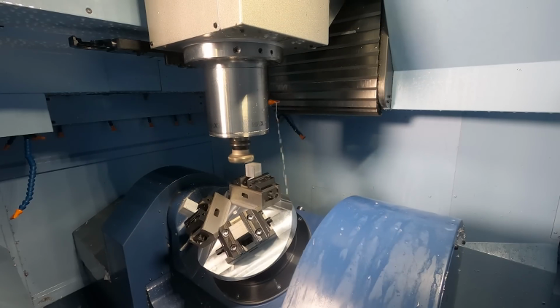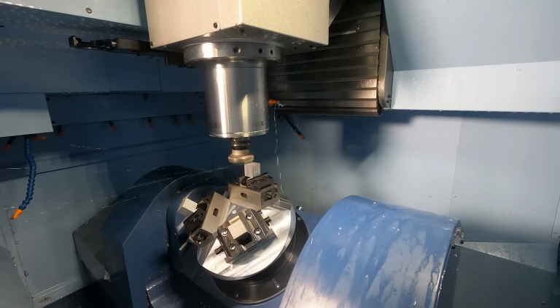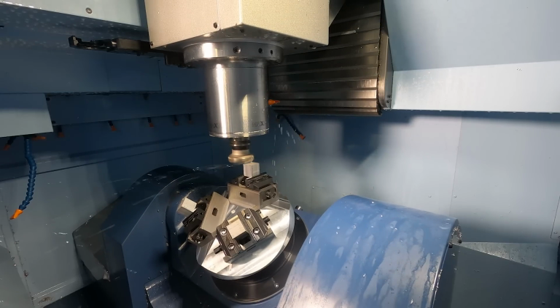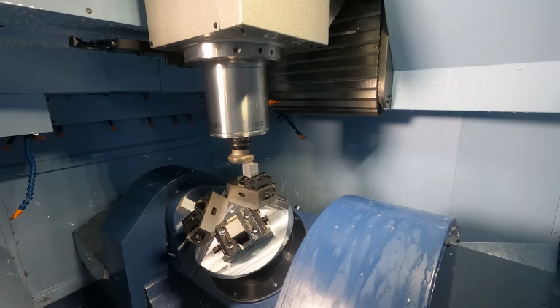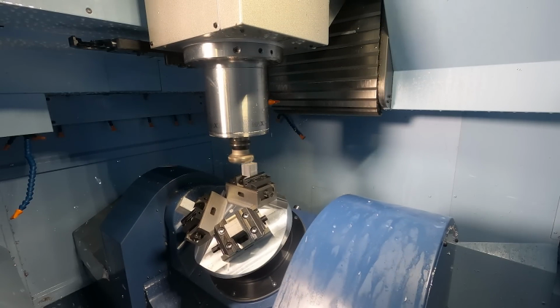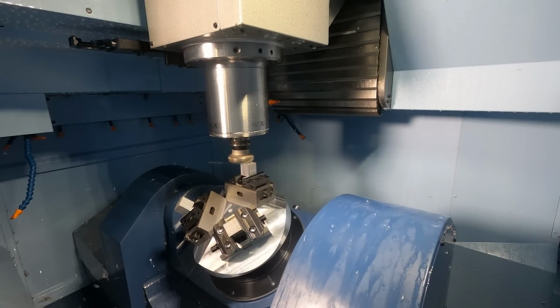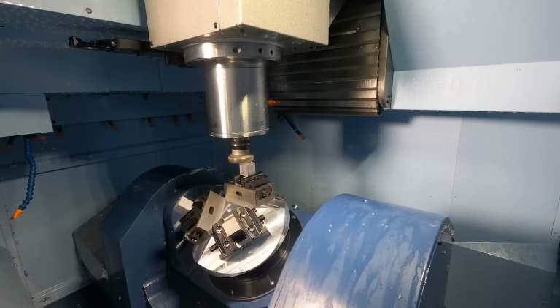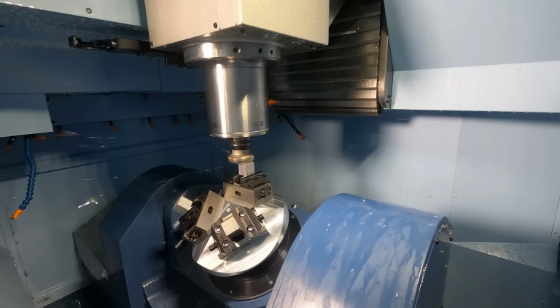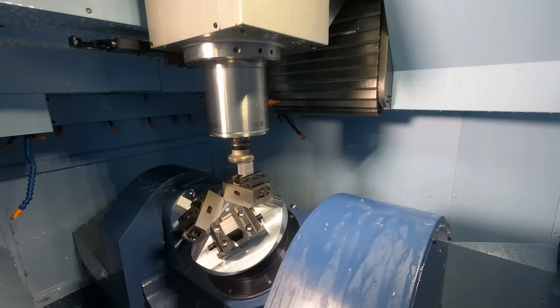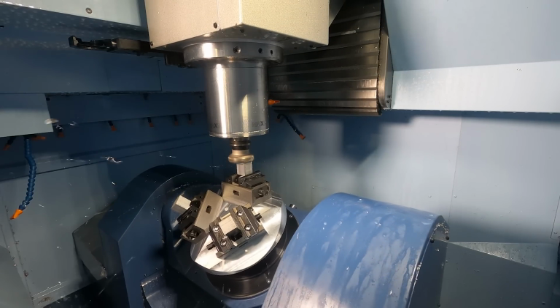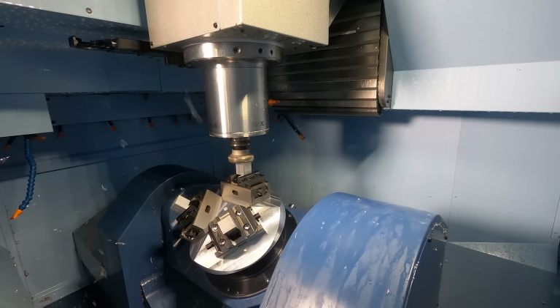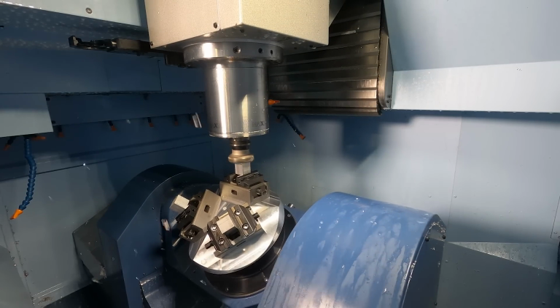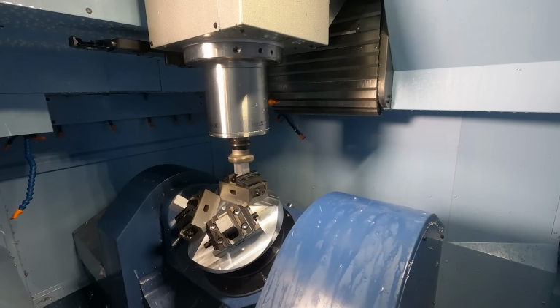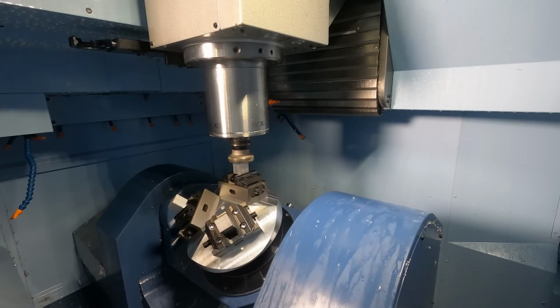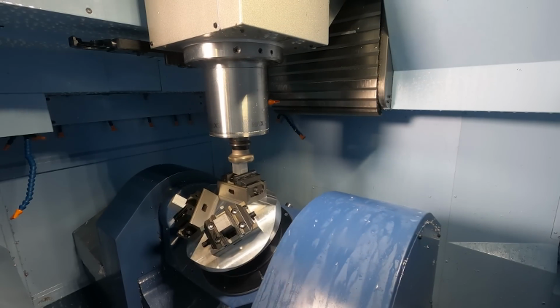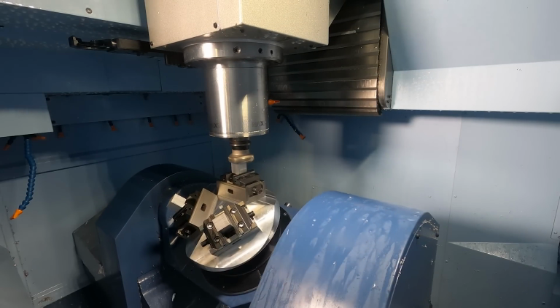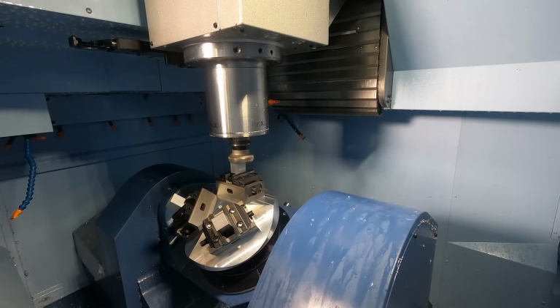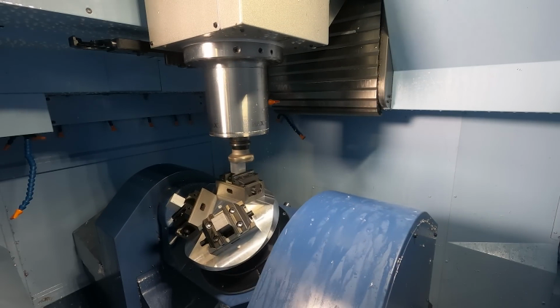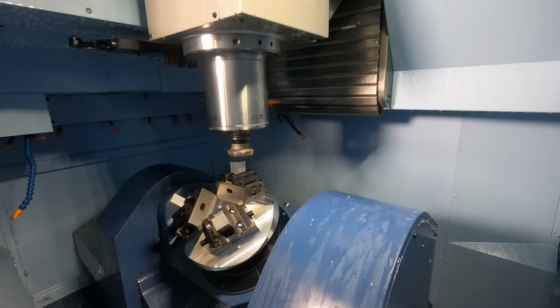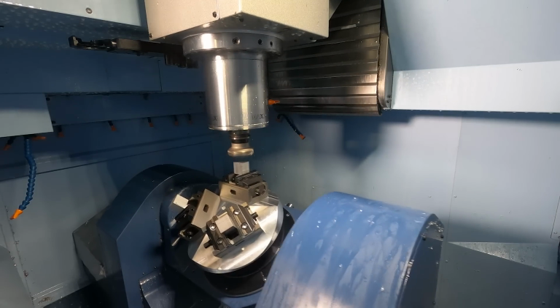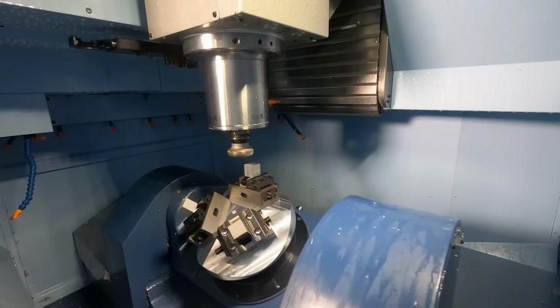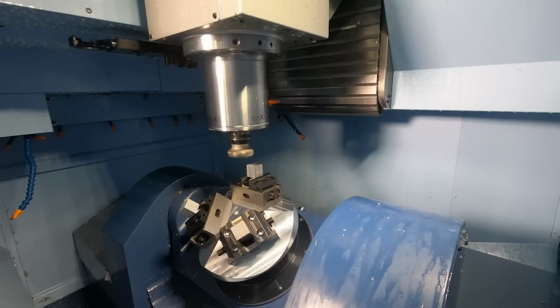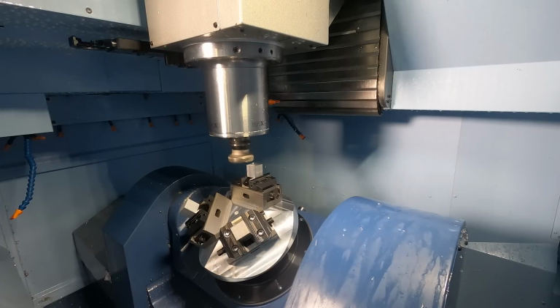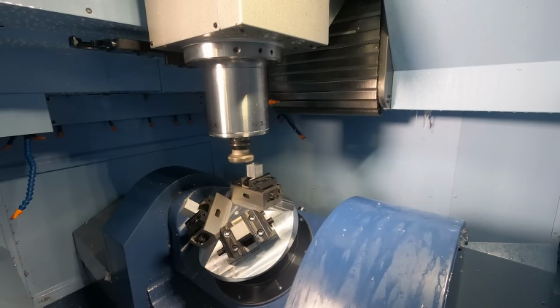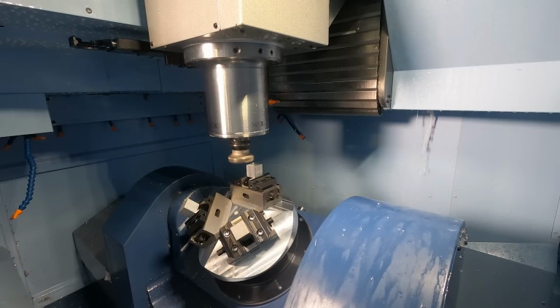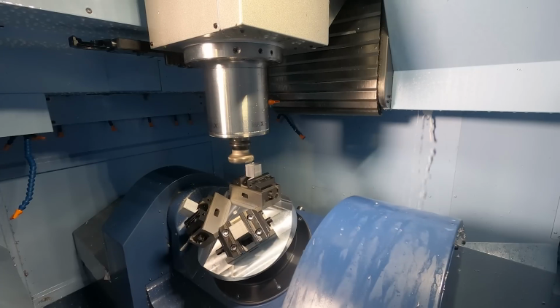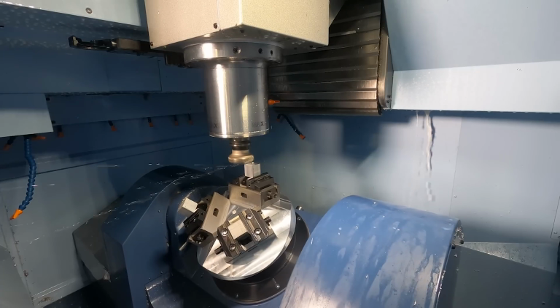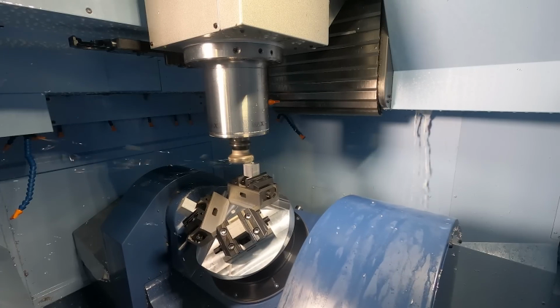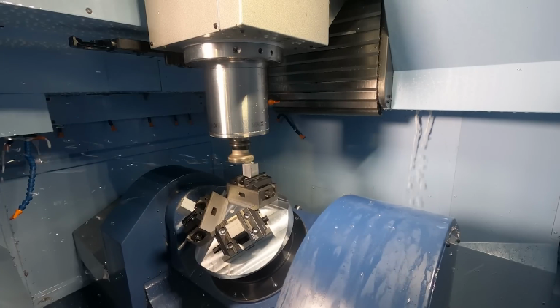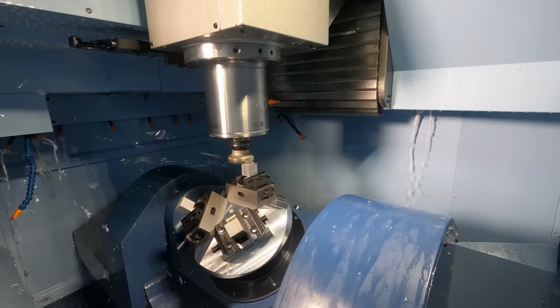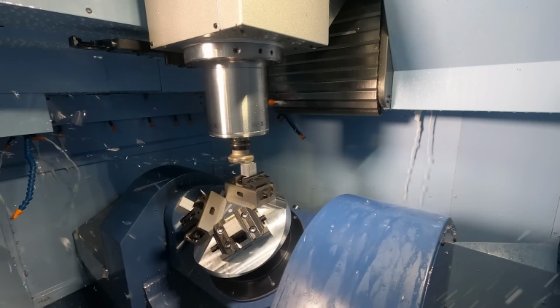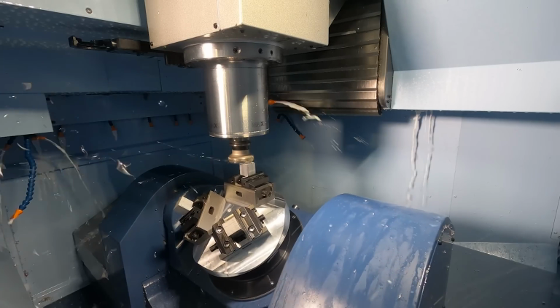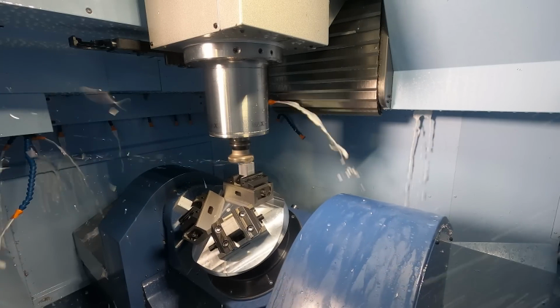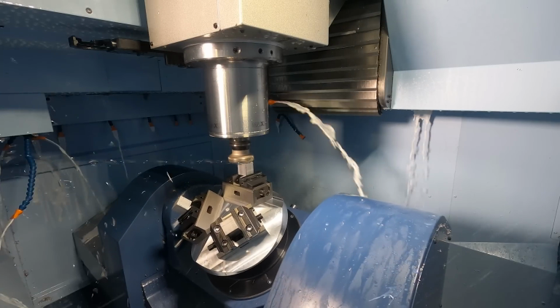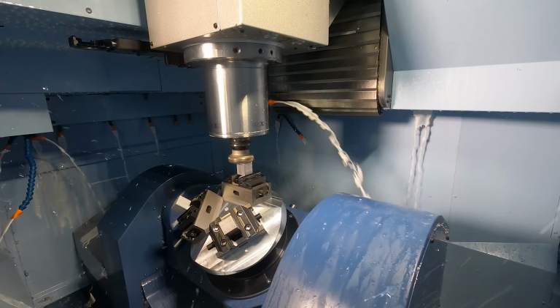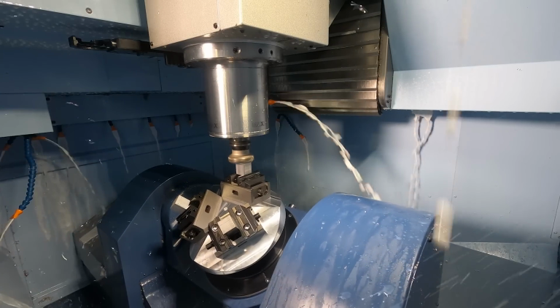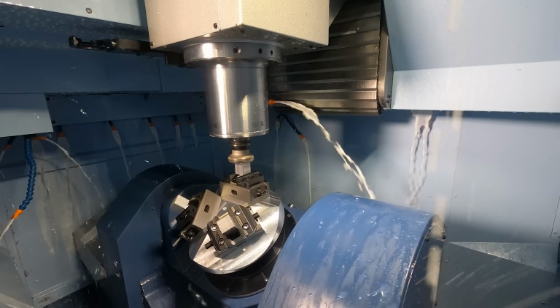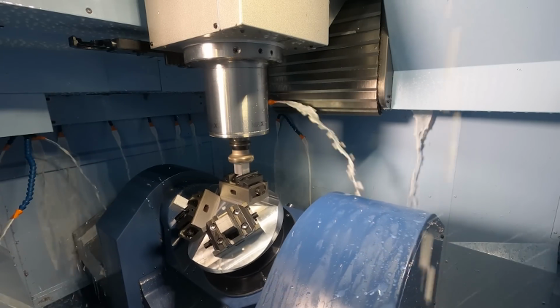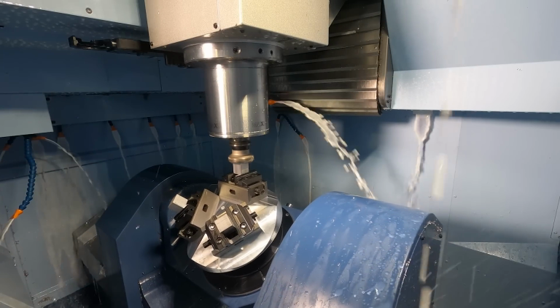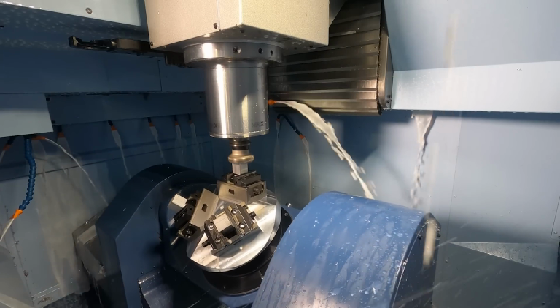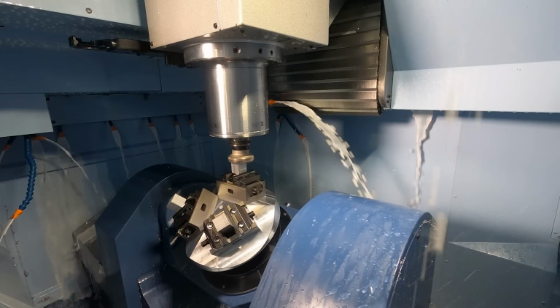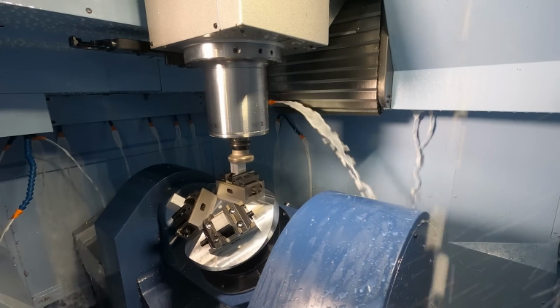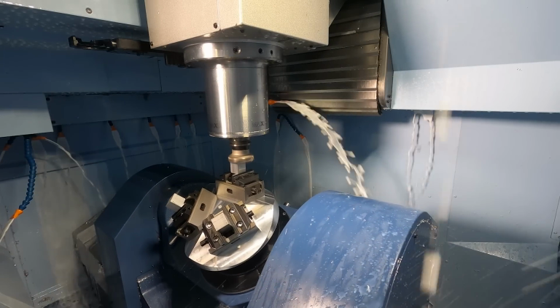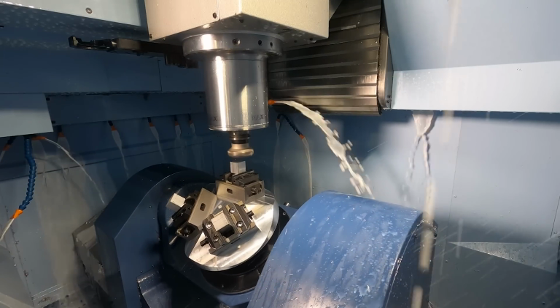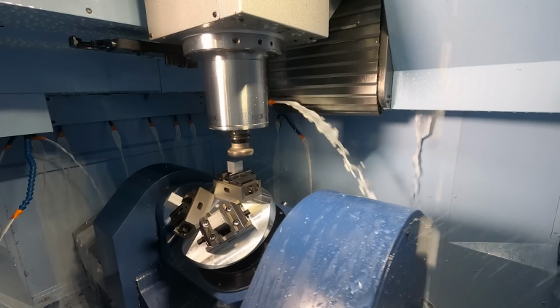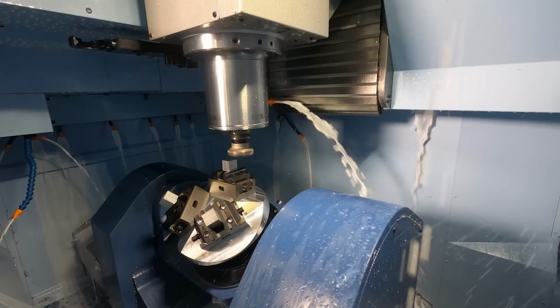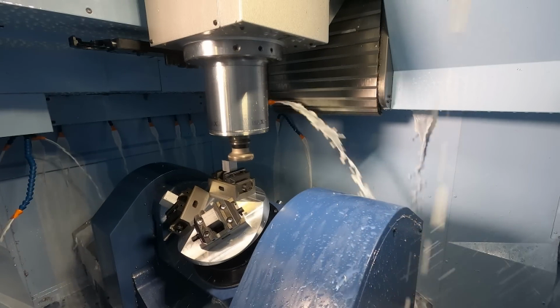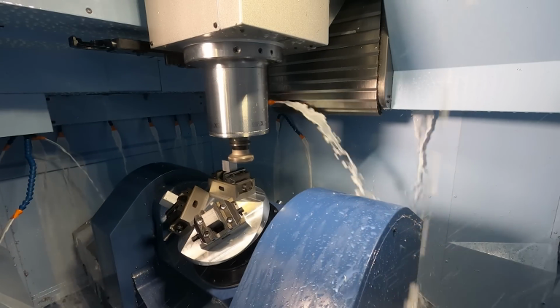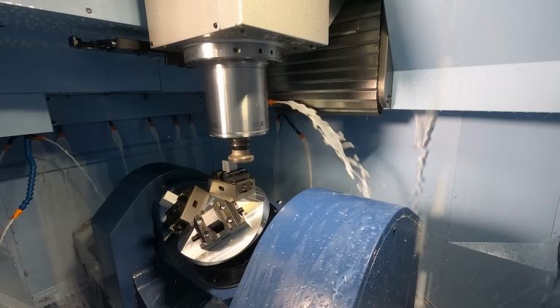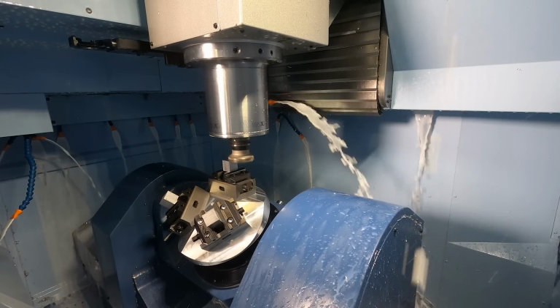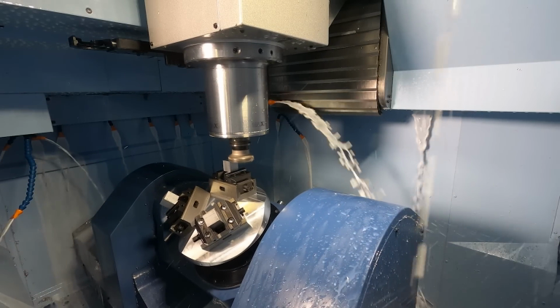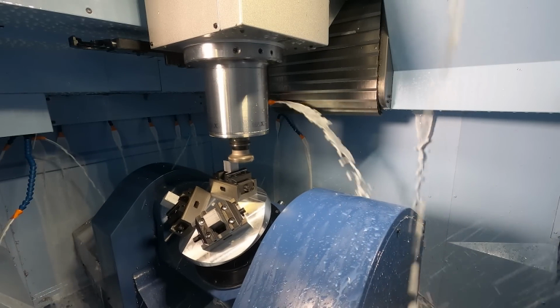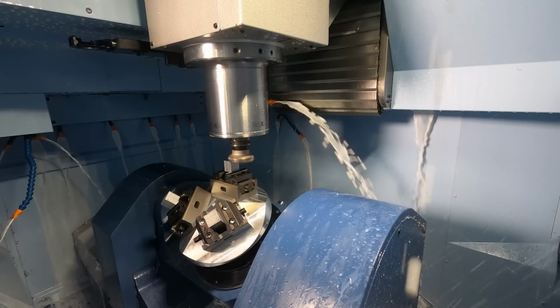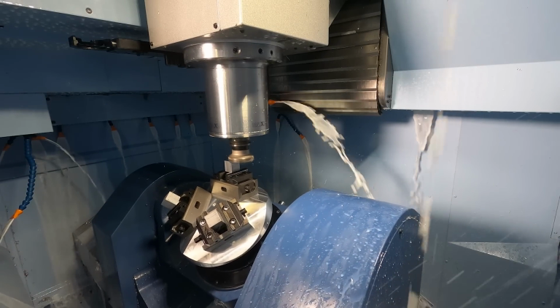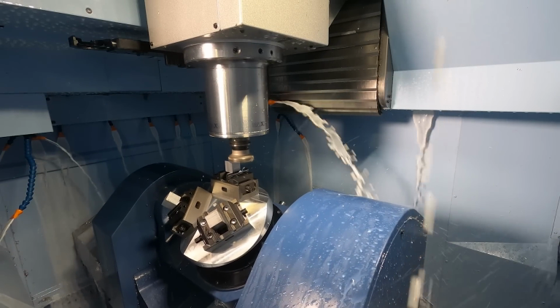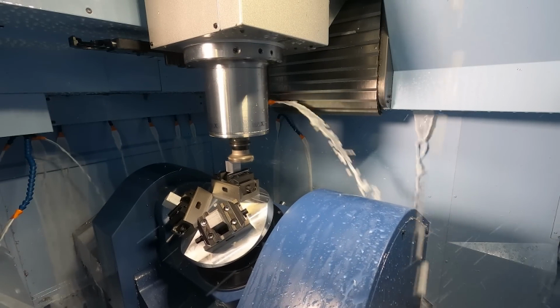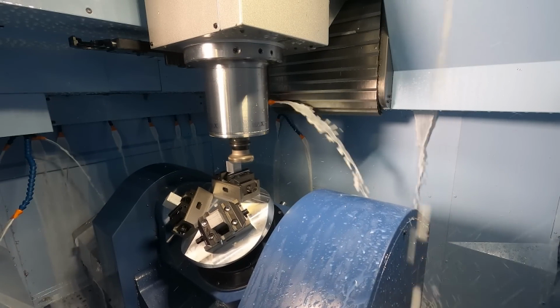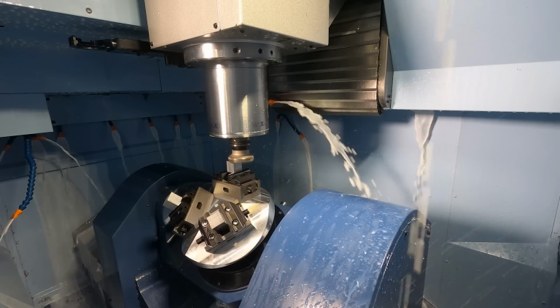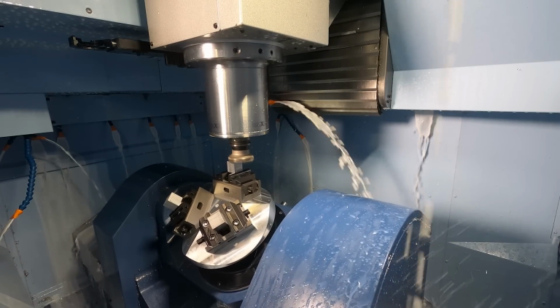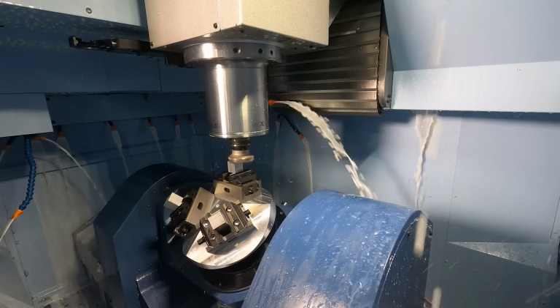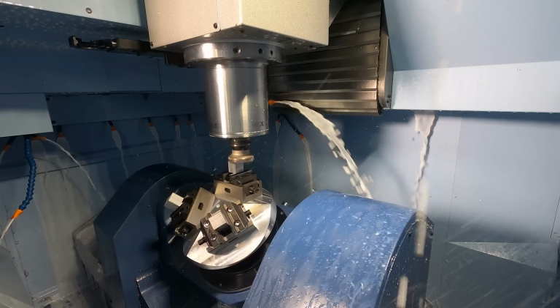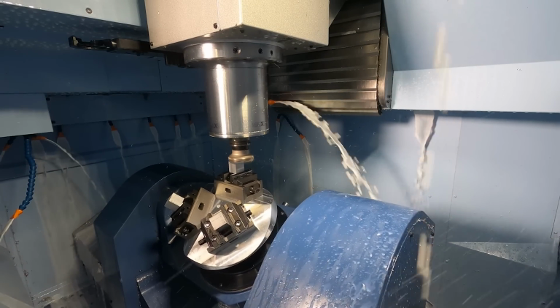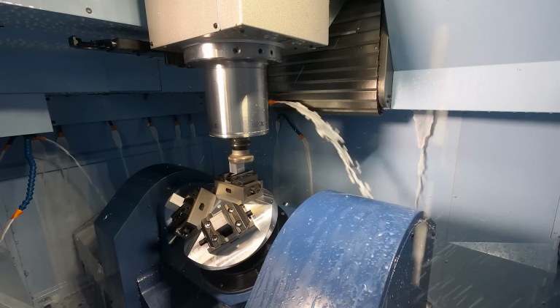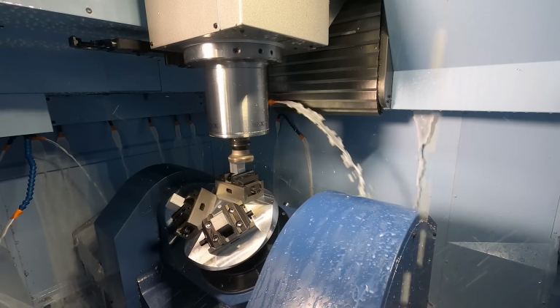We went for a pallet loading machine because we want to continue our journey in automation. We feel that automation is the future — lights out machining.